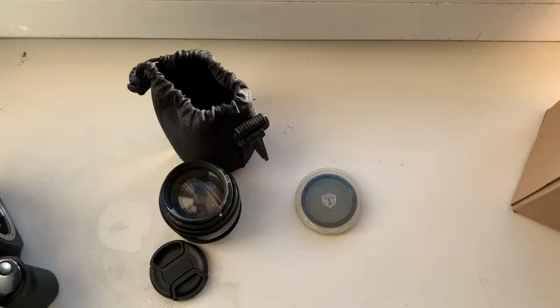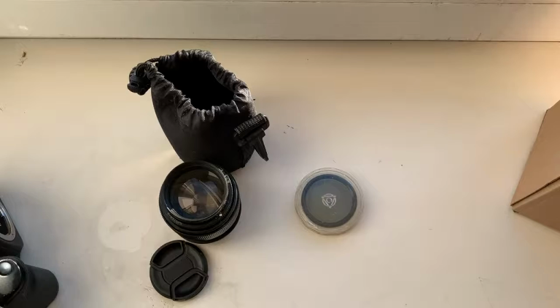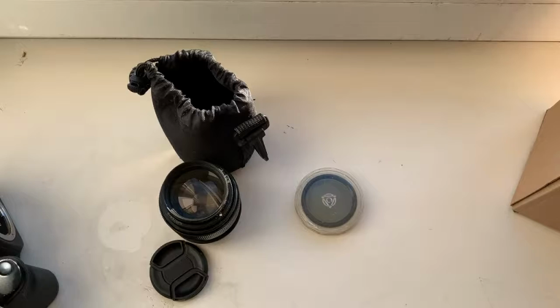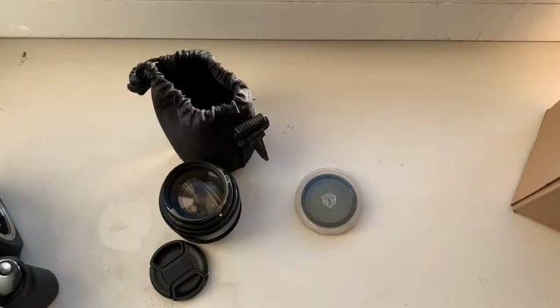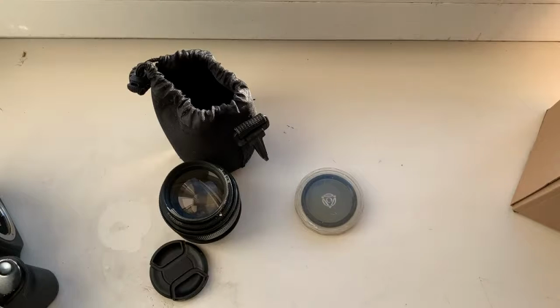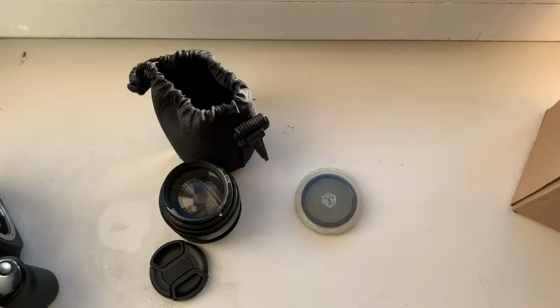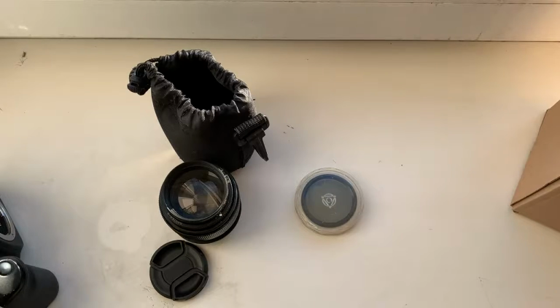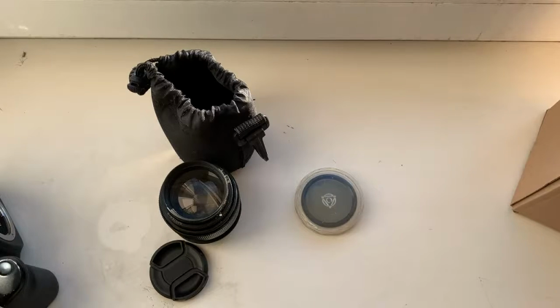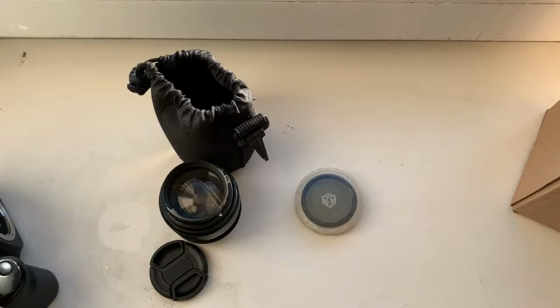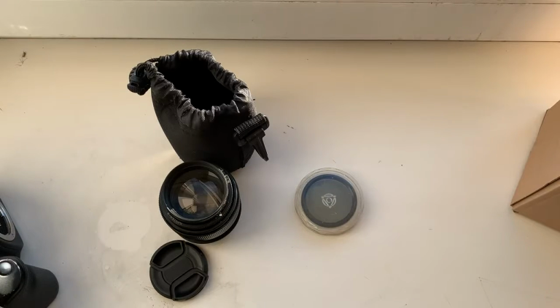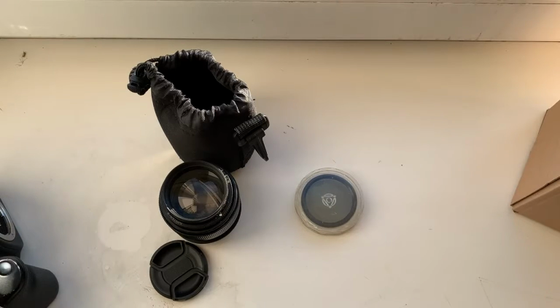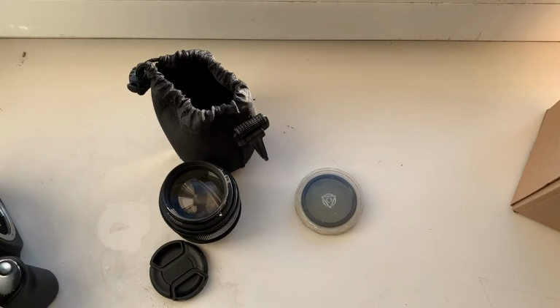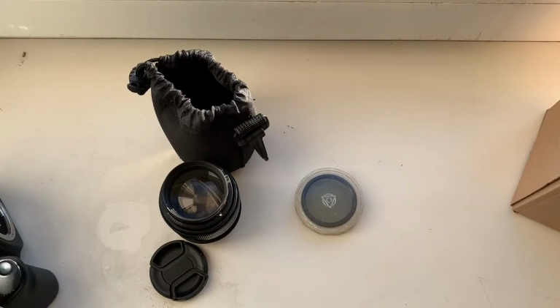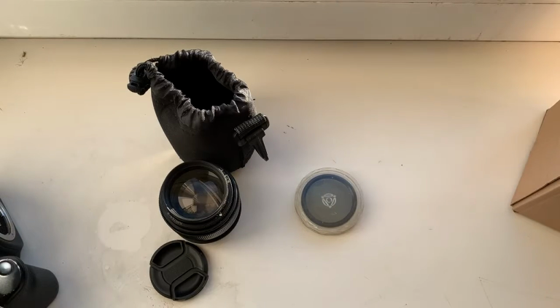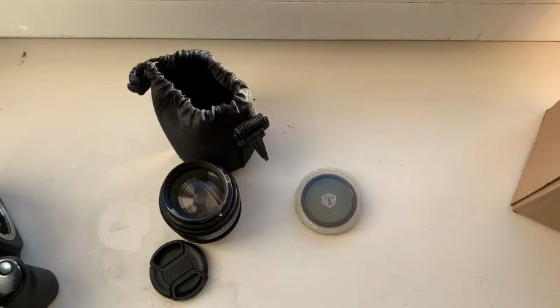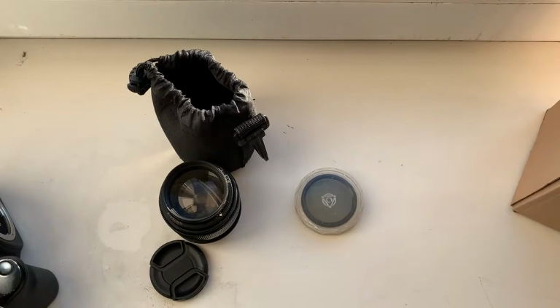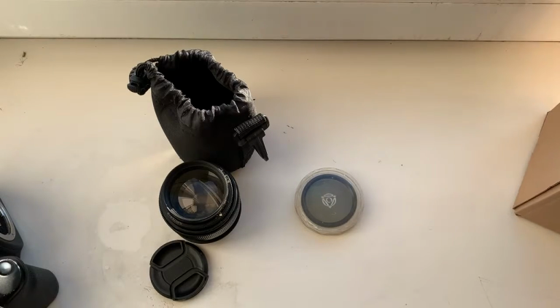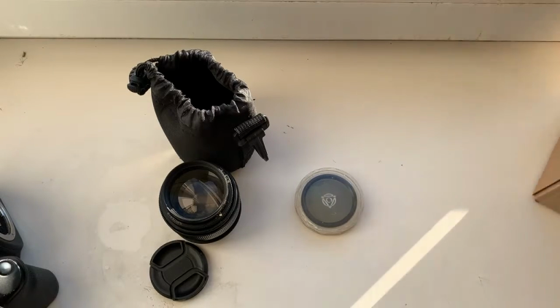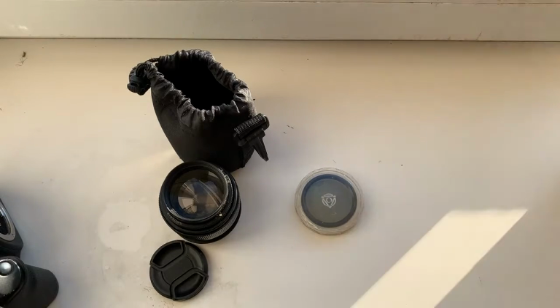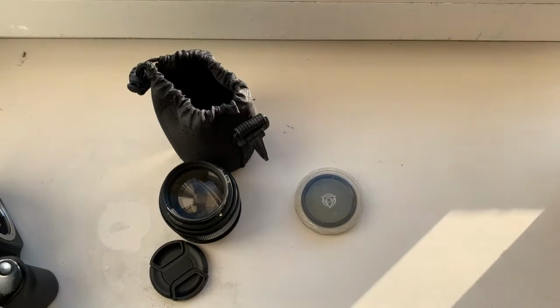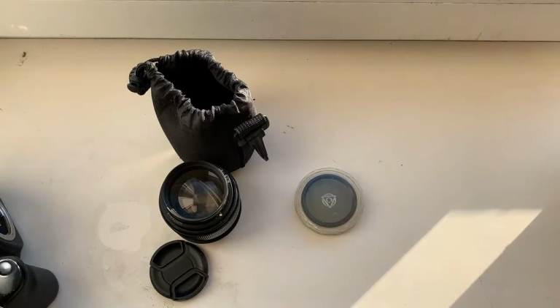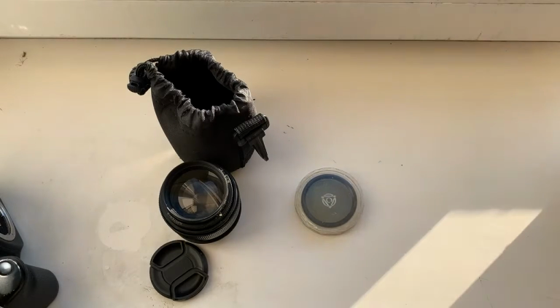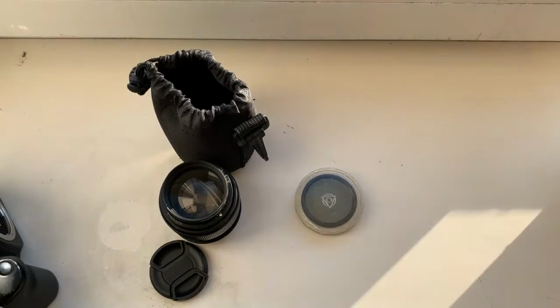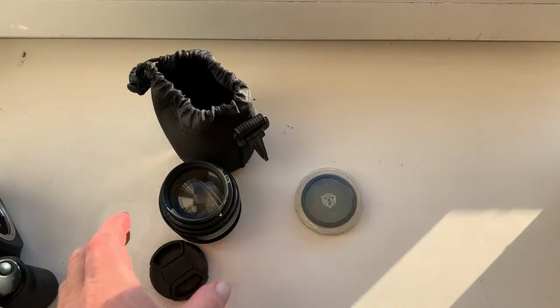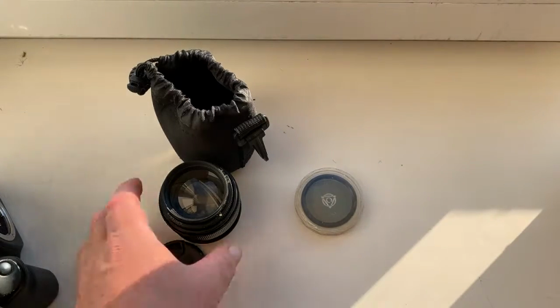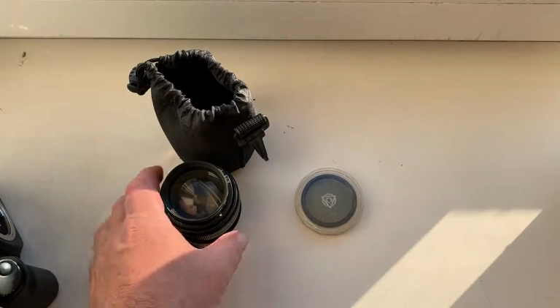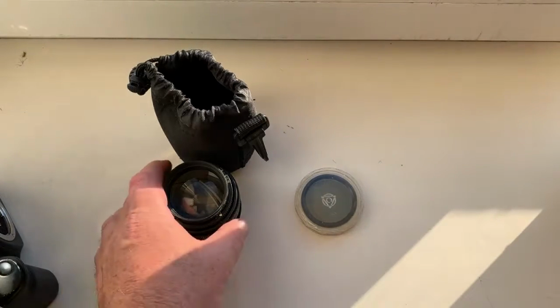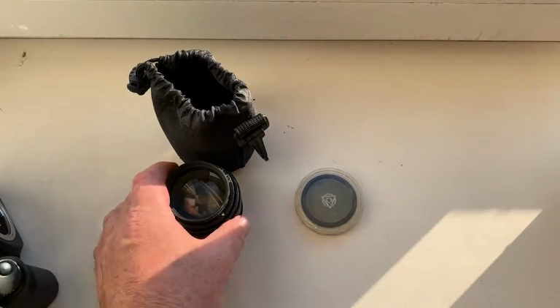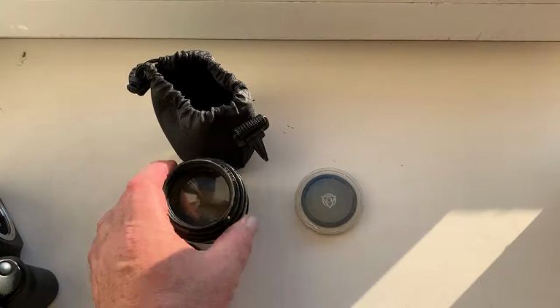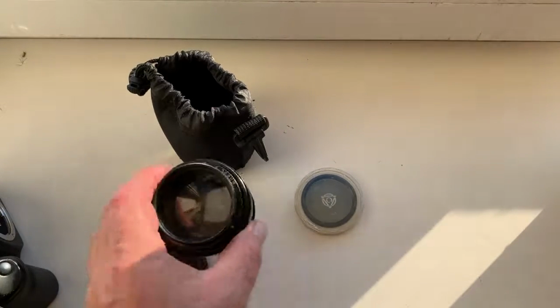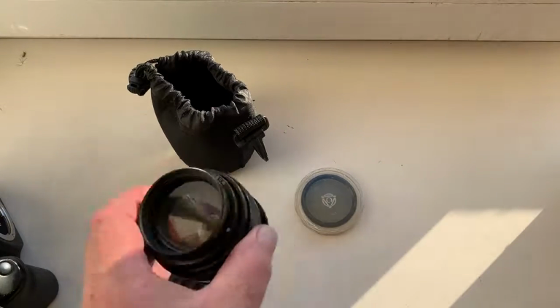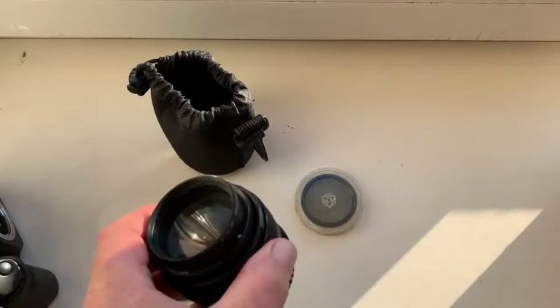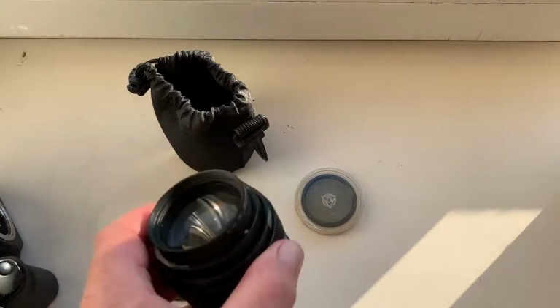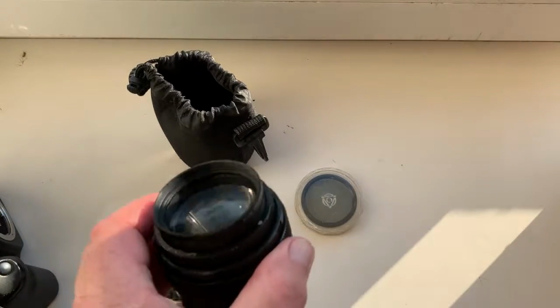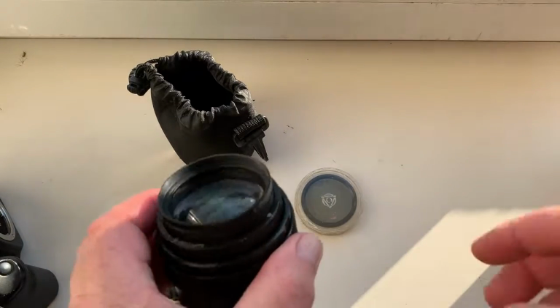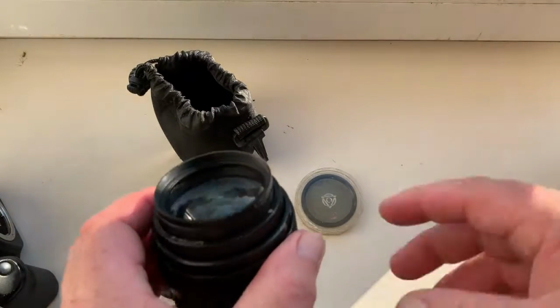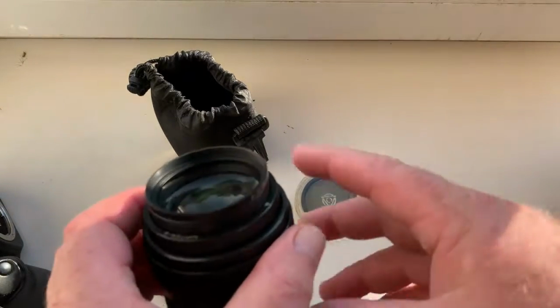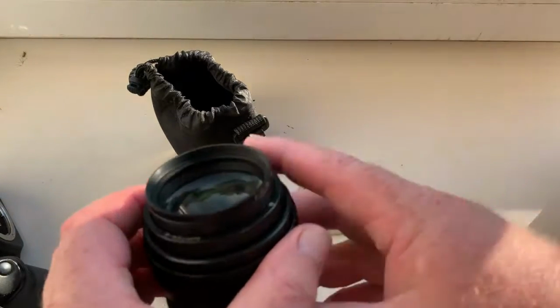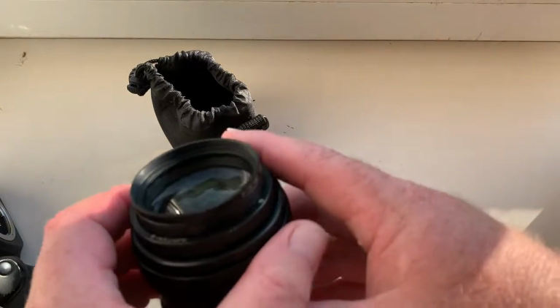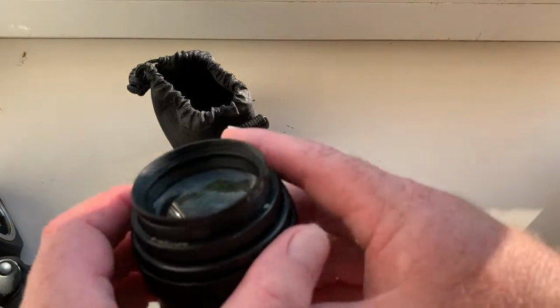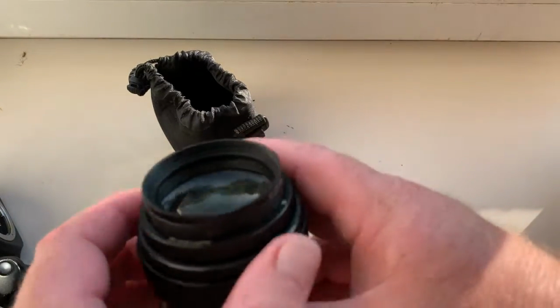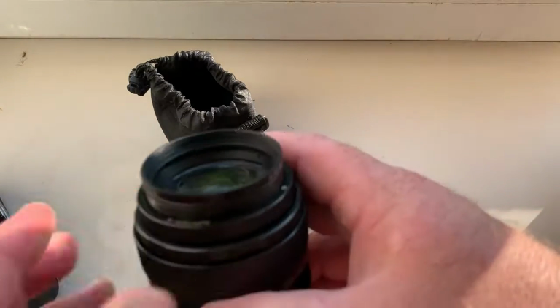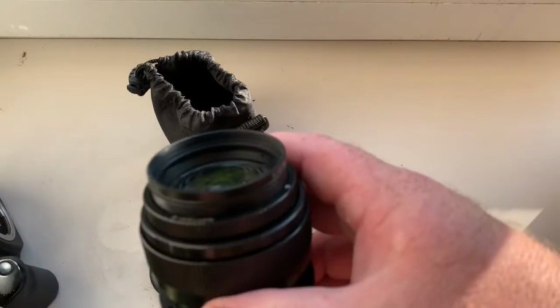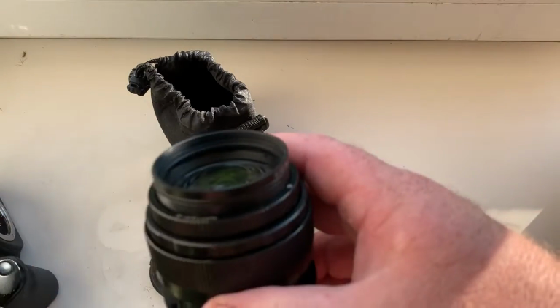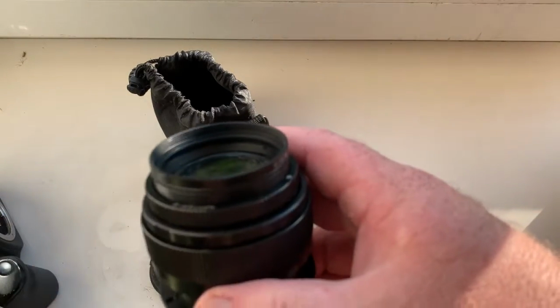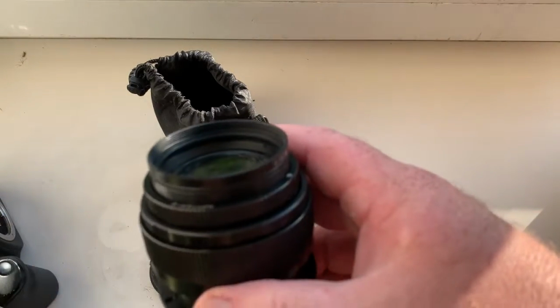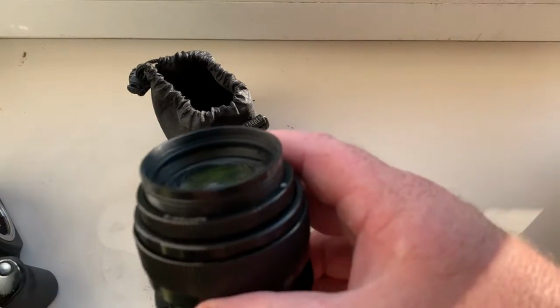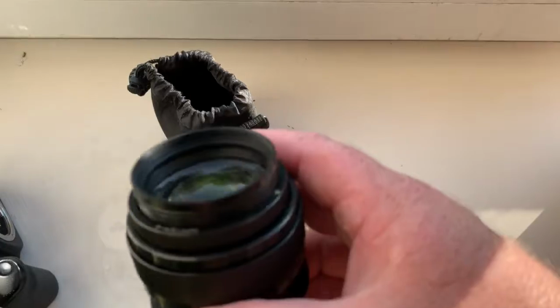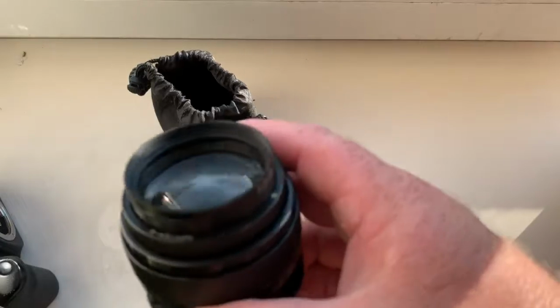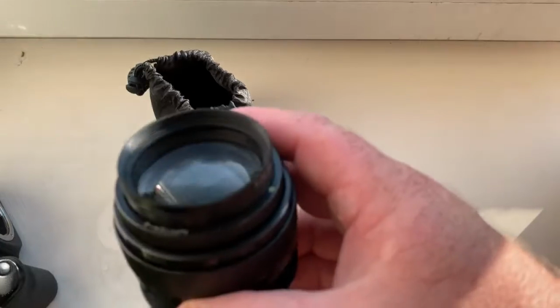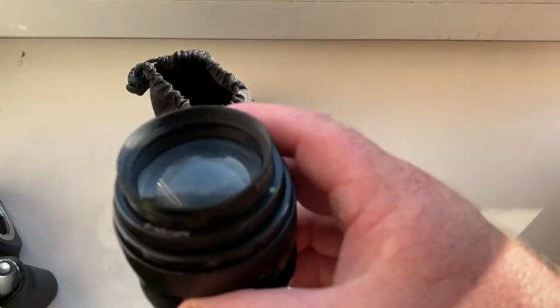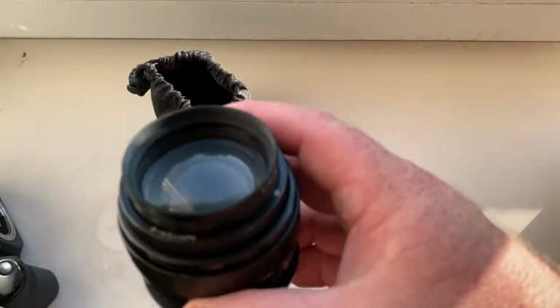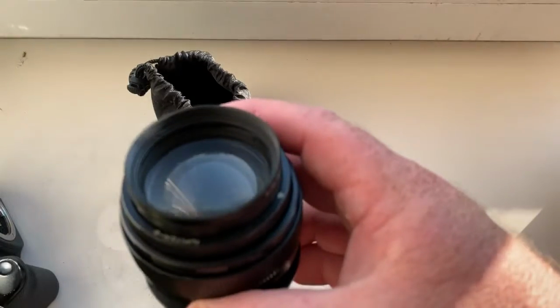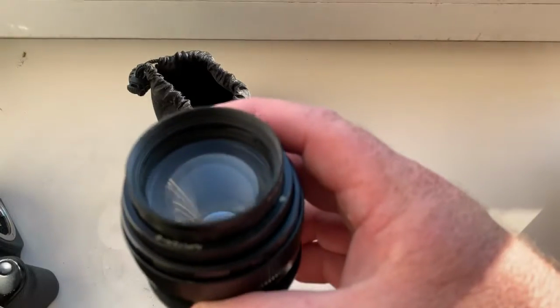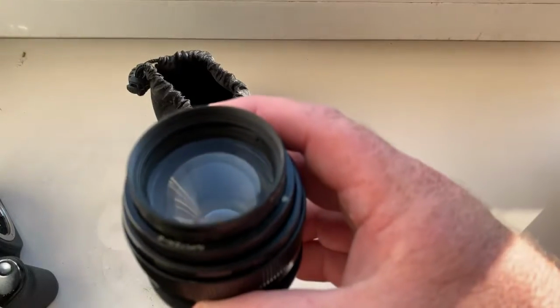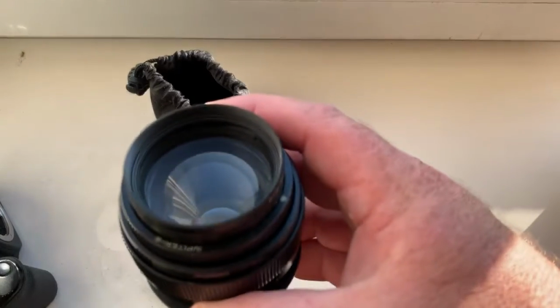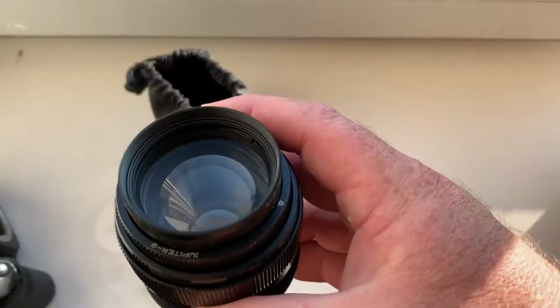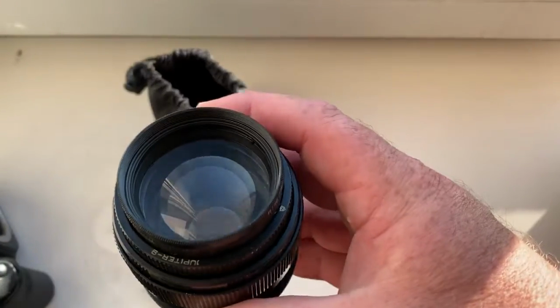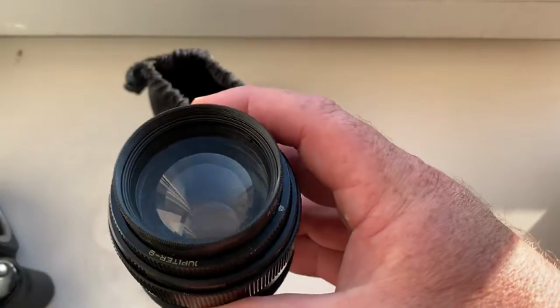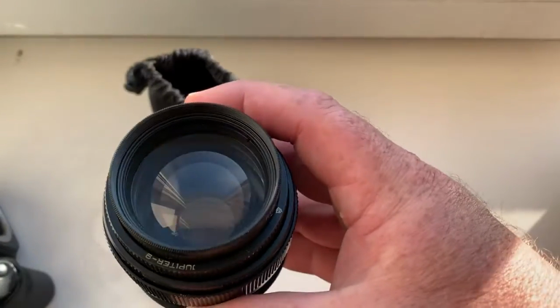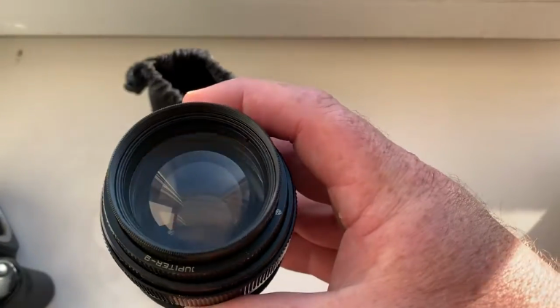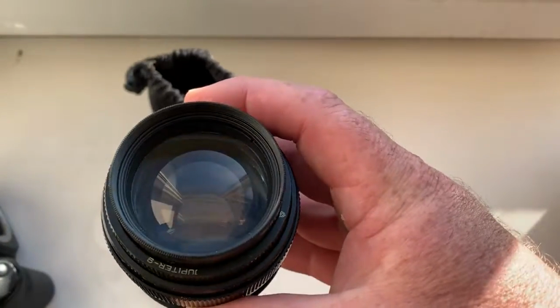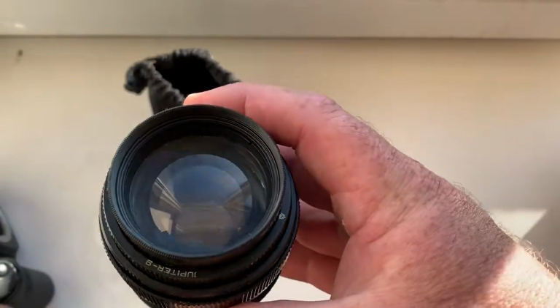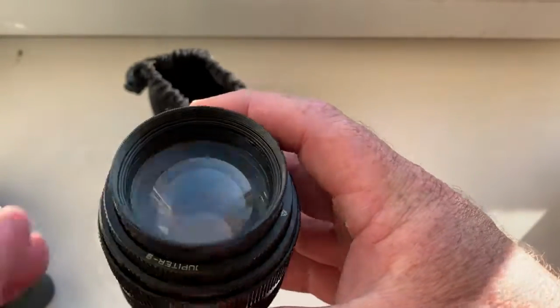Hello Douglas, this video is about your lens. Look, this is your lens Jupiter 9.